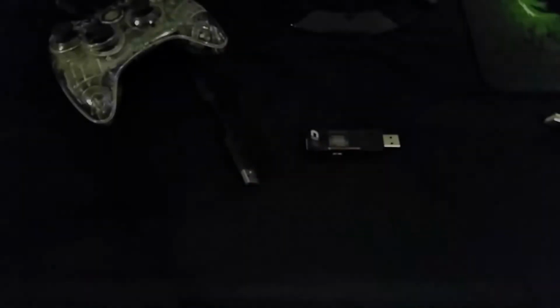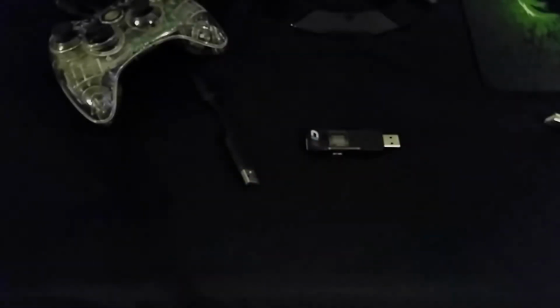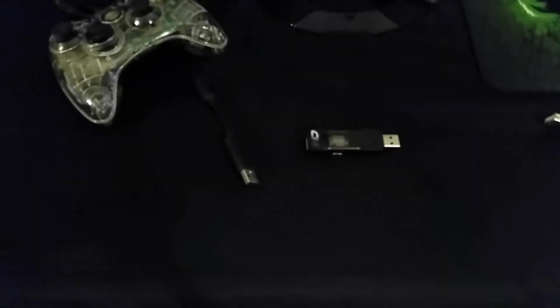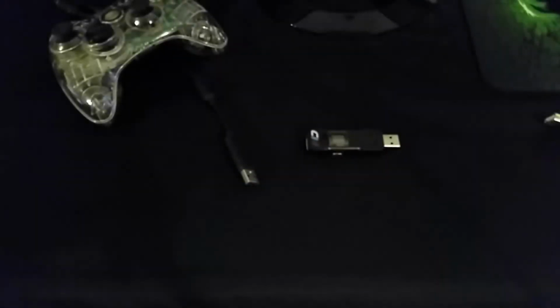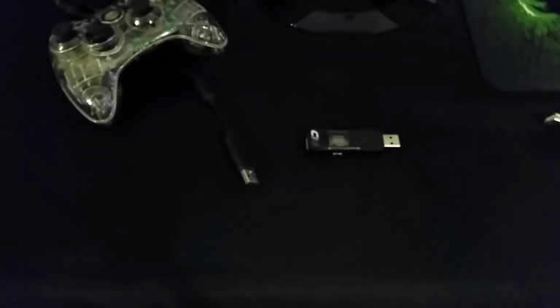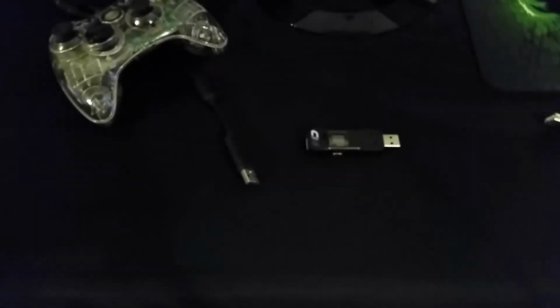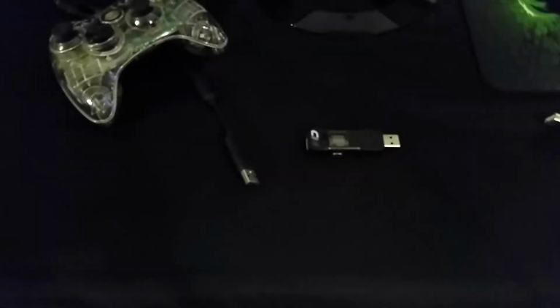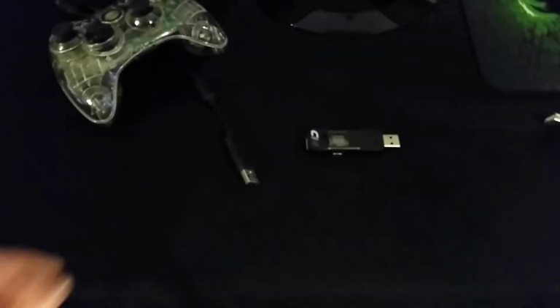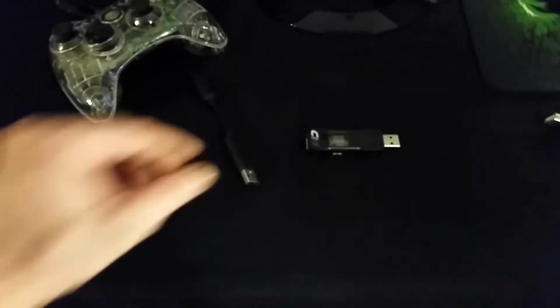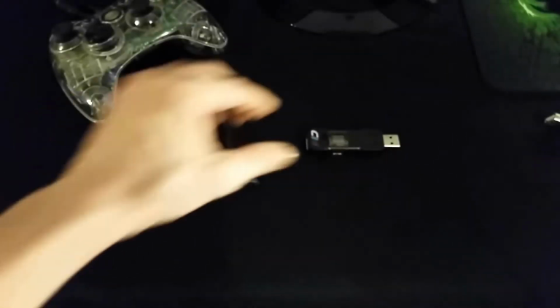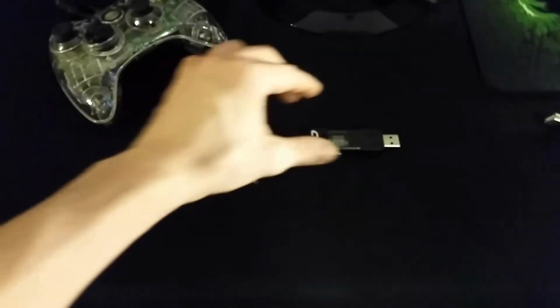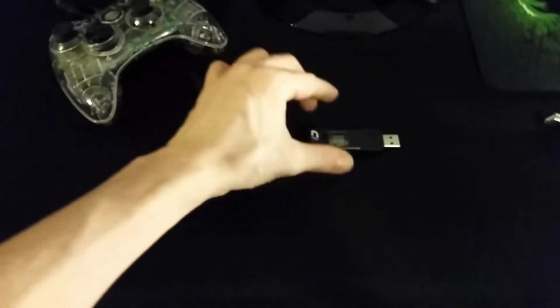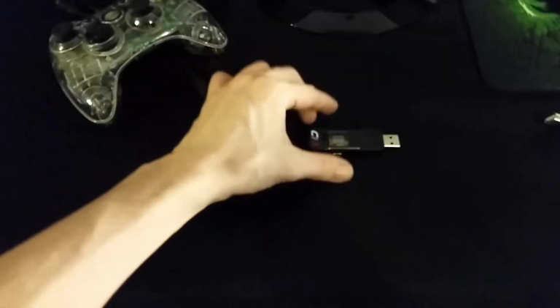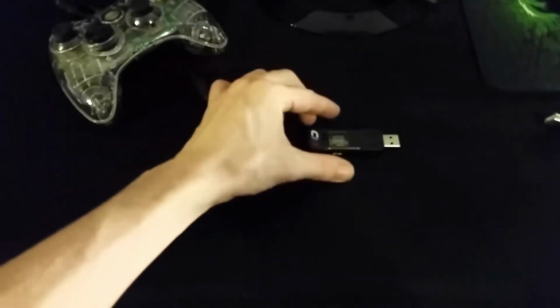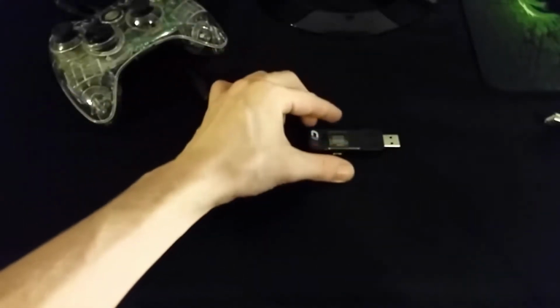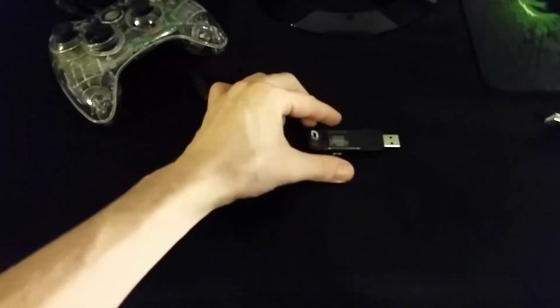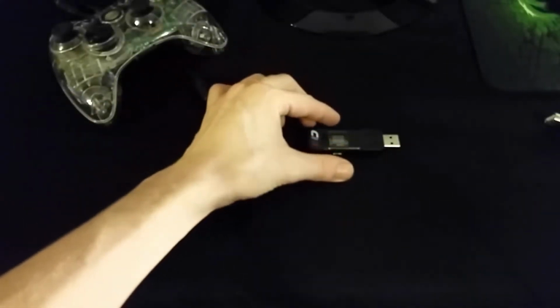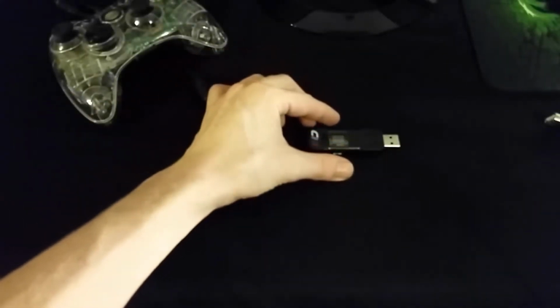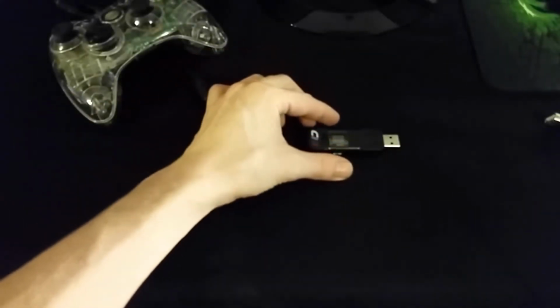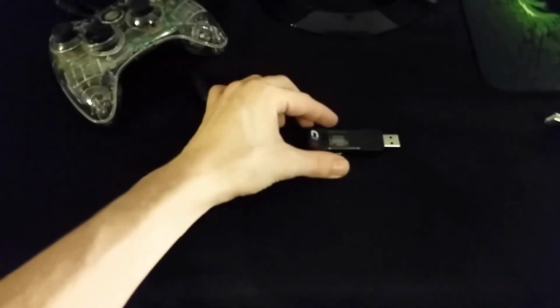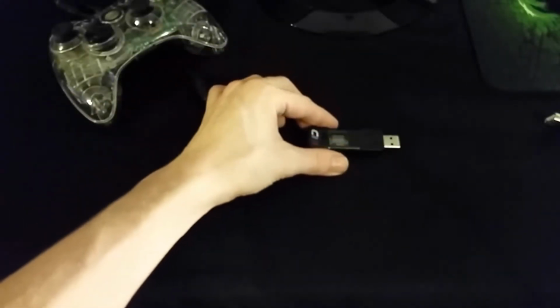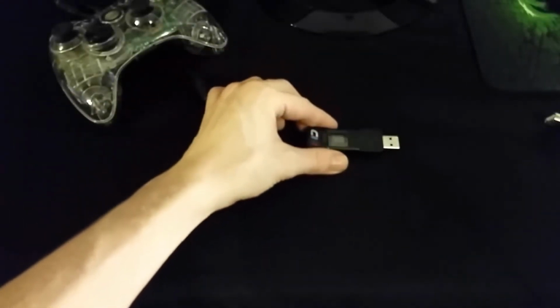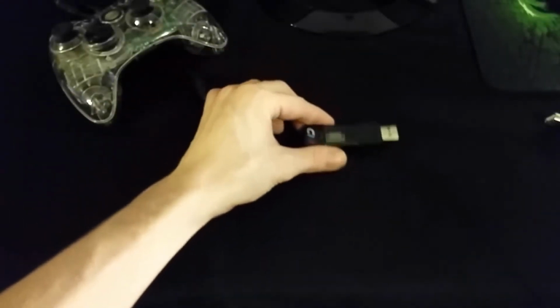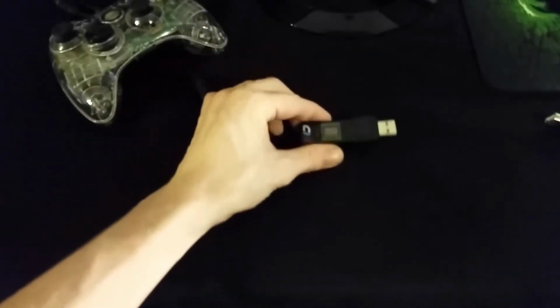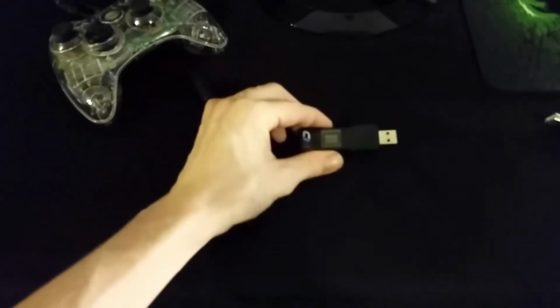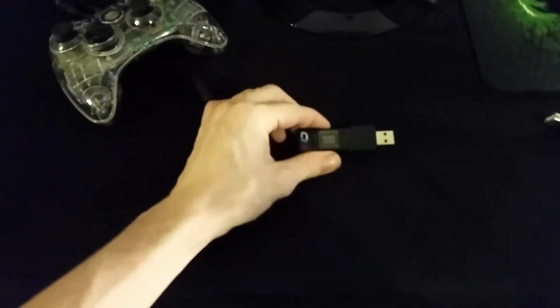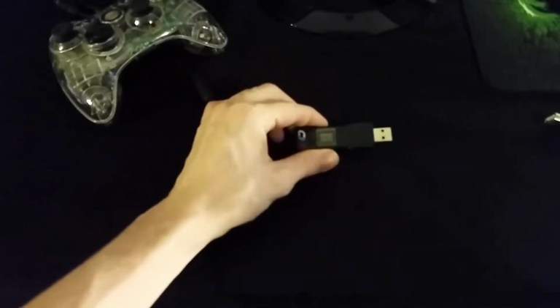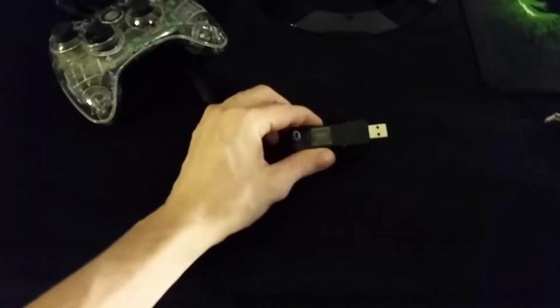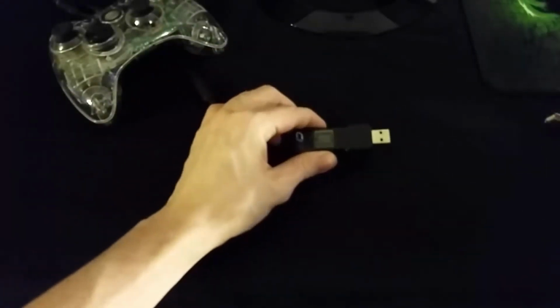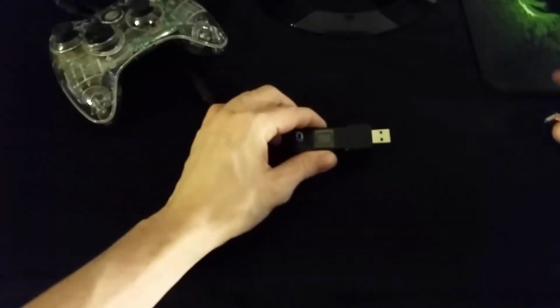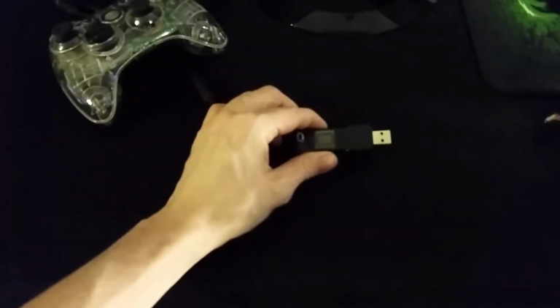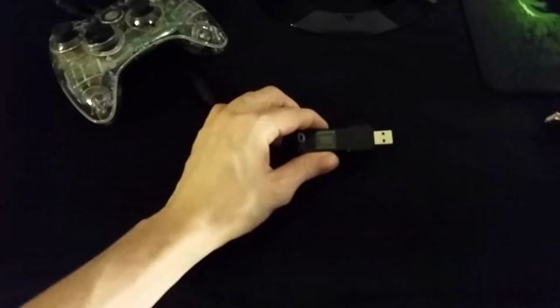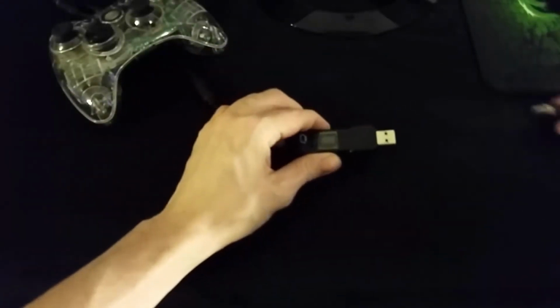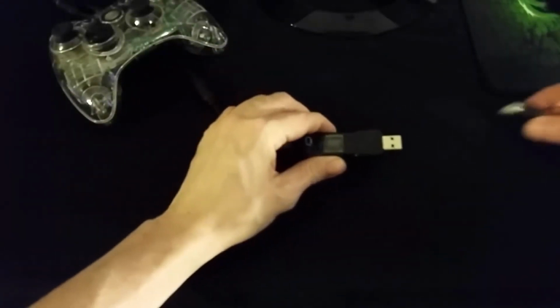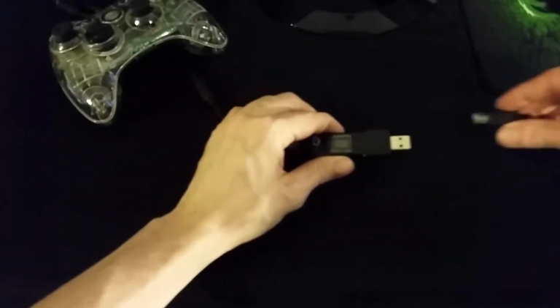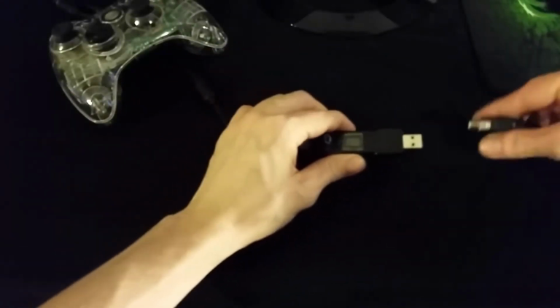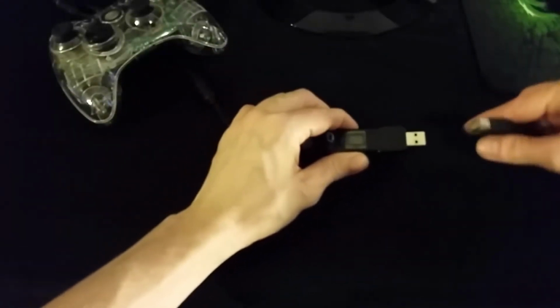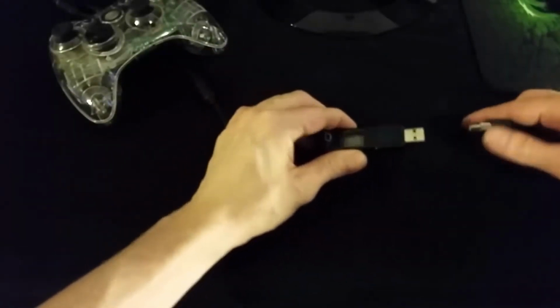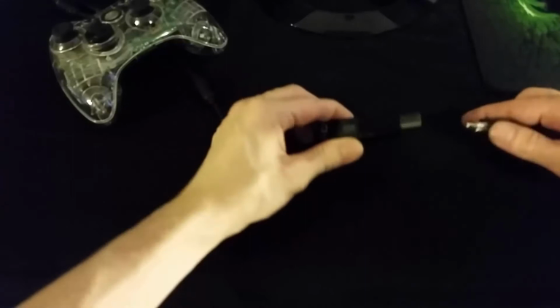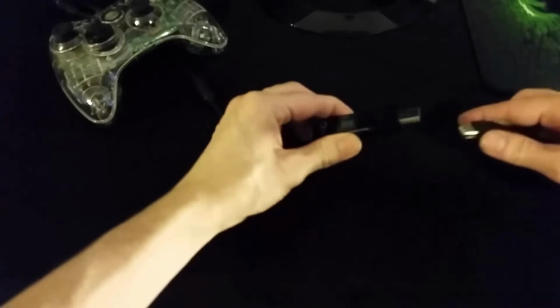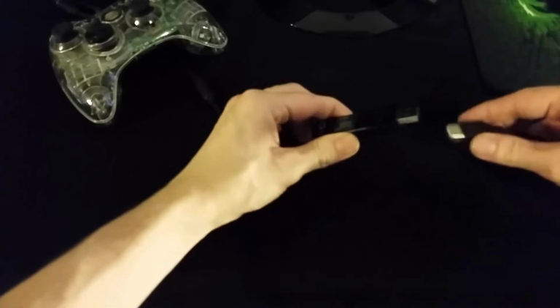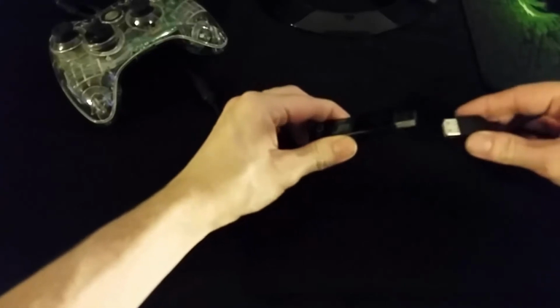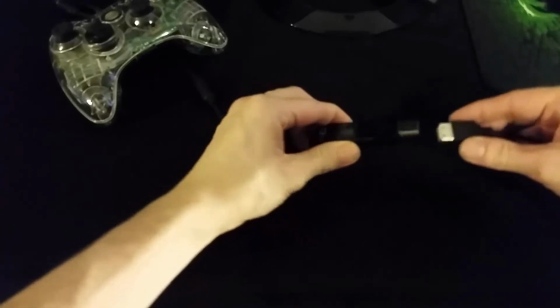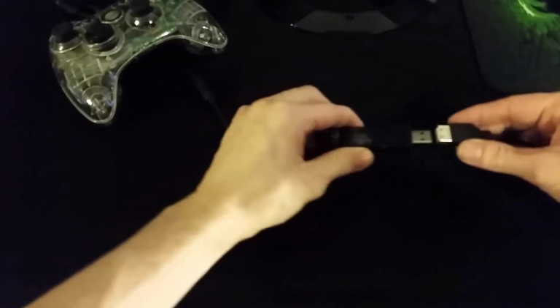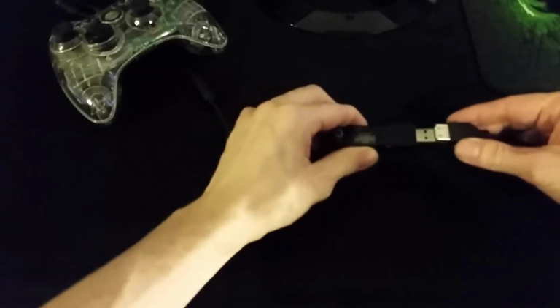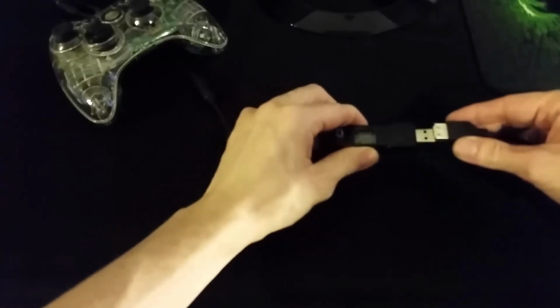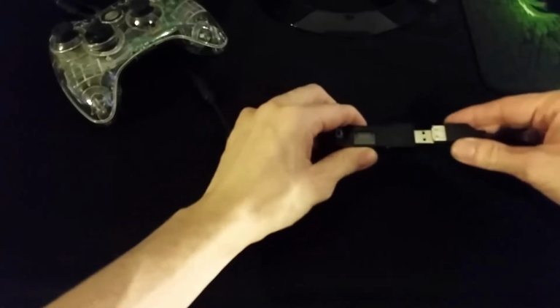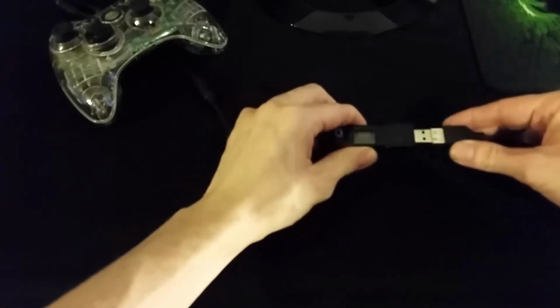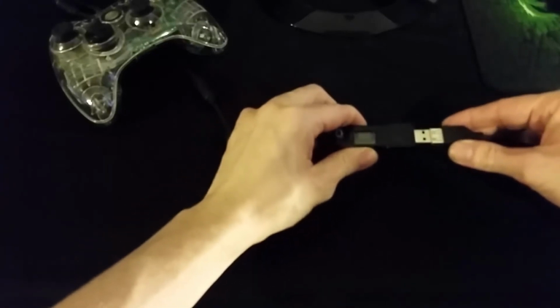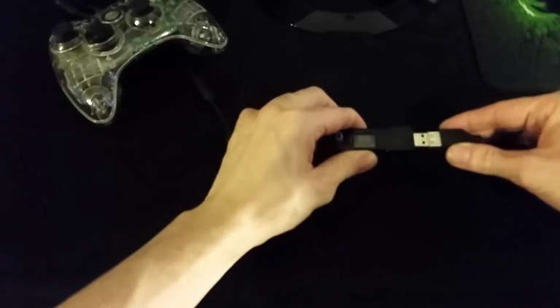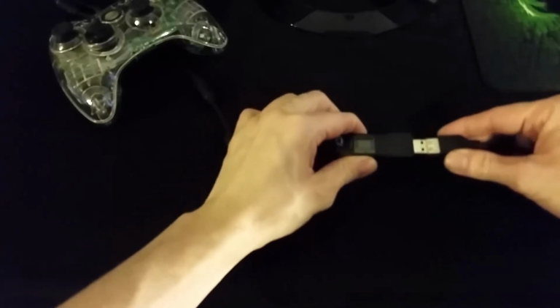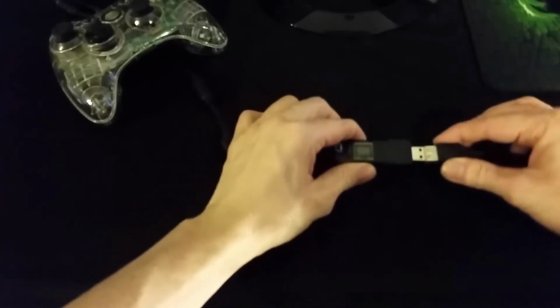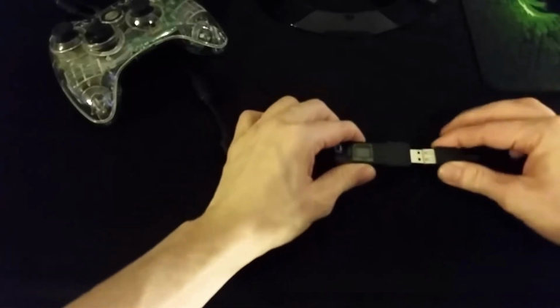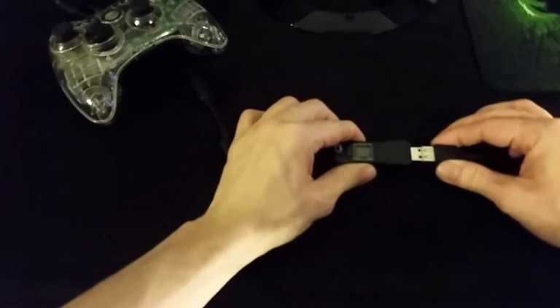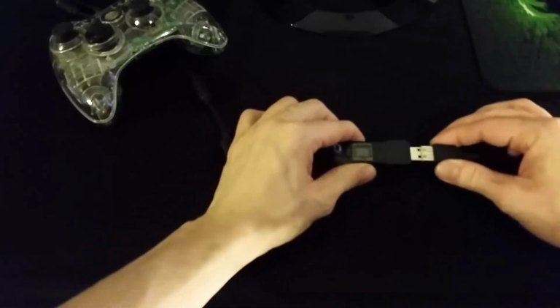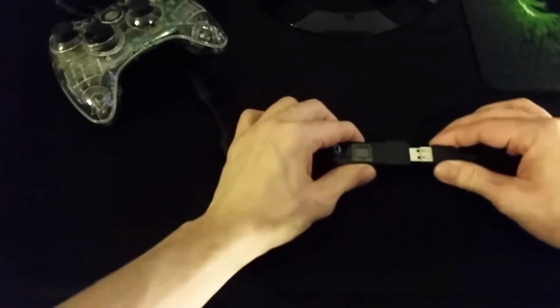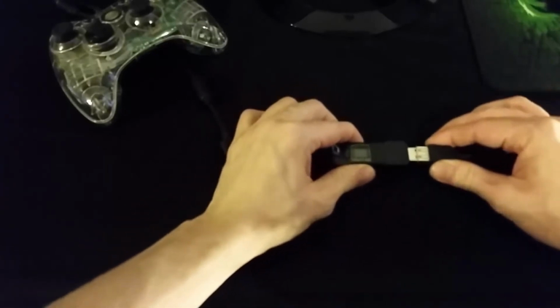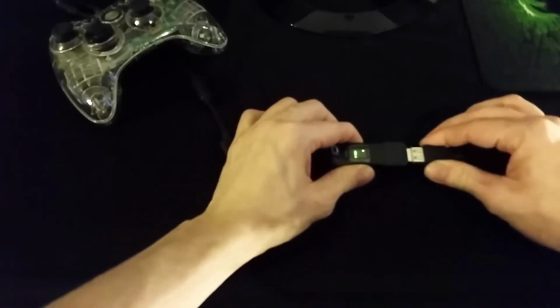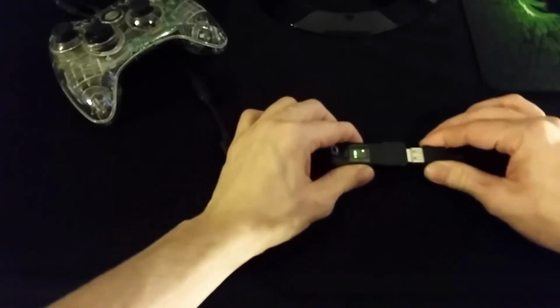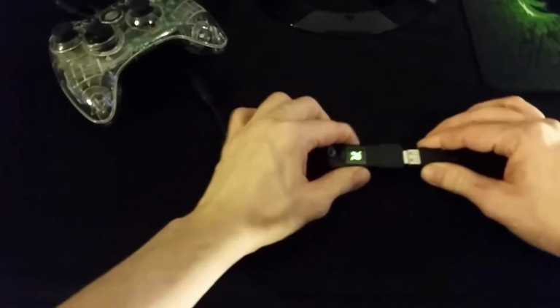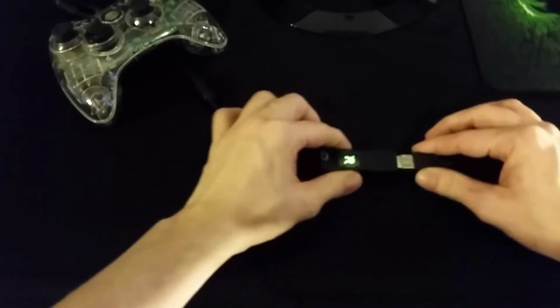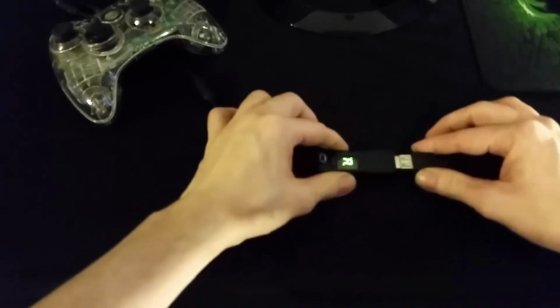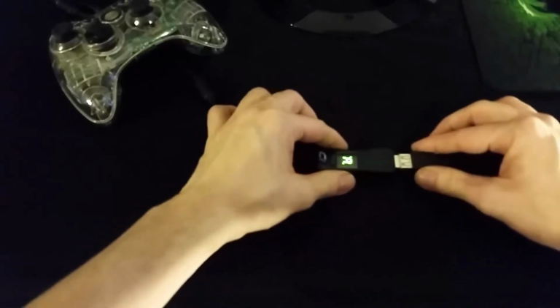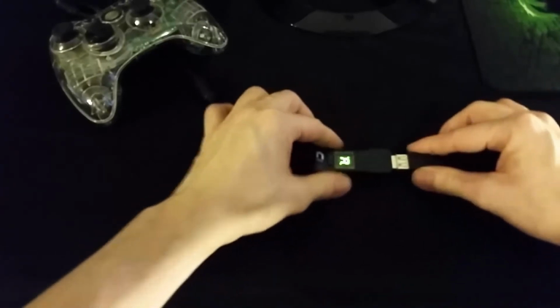In order to use a DualShock 3 on your Xbox 360 console, you will first need to authorize your device using a compatible wired controller.